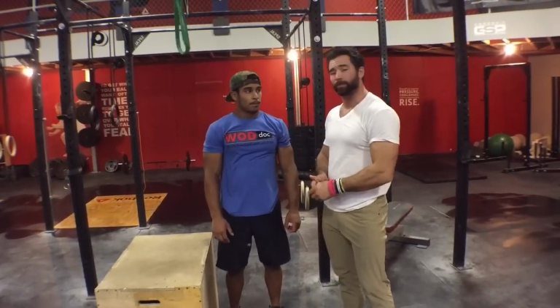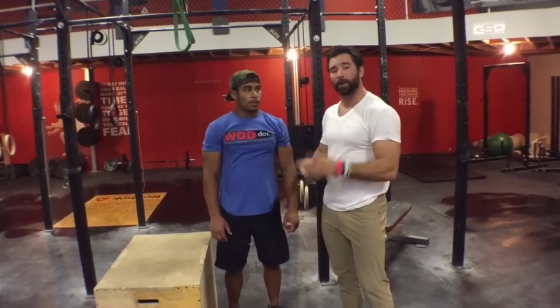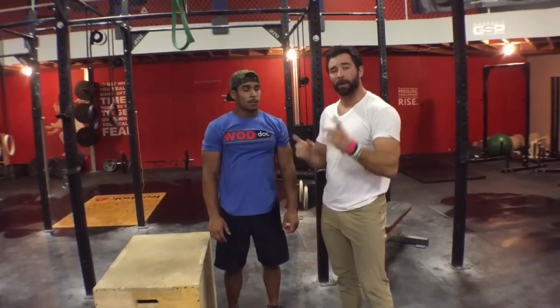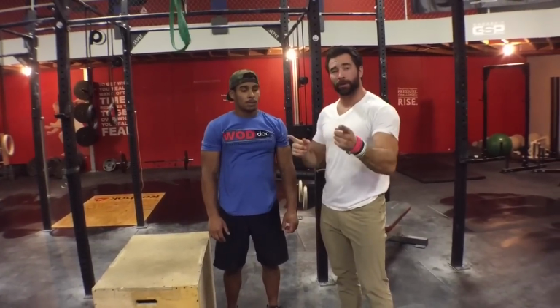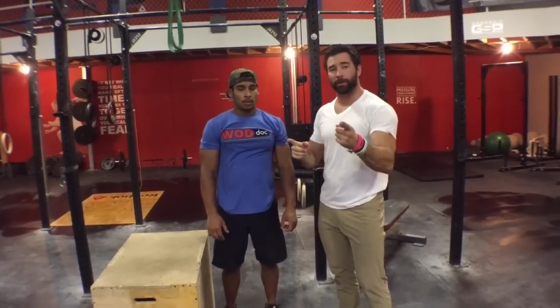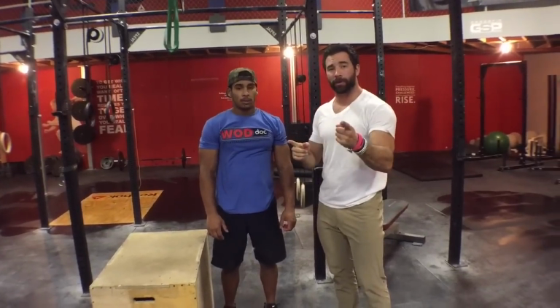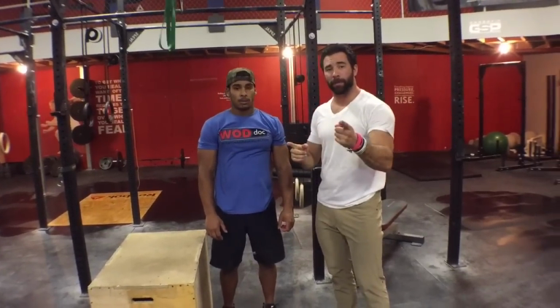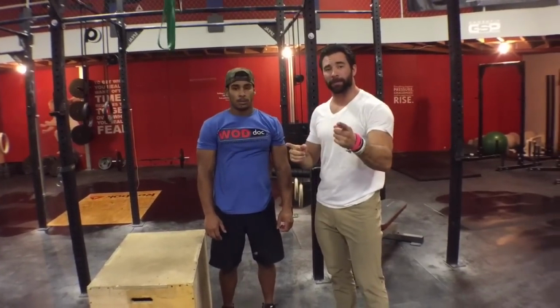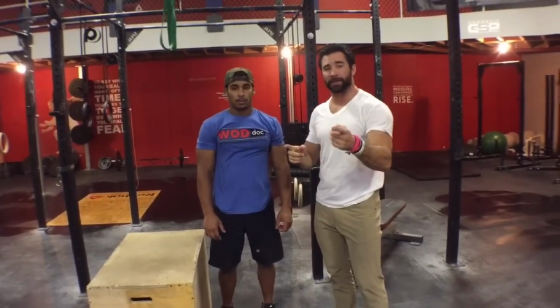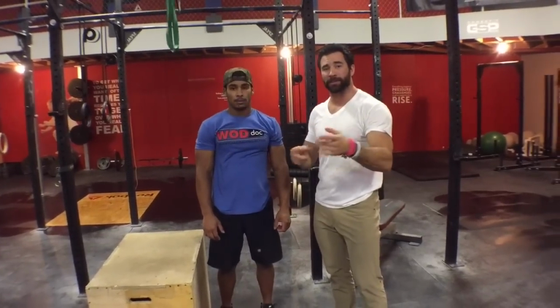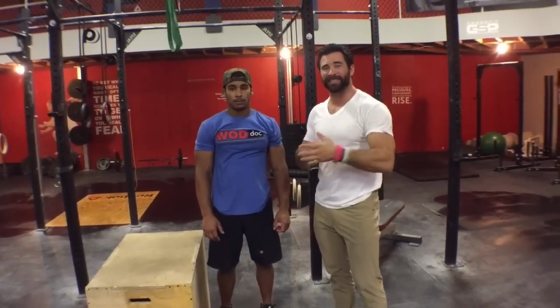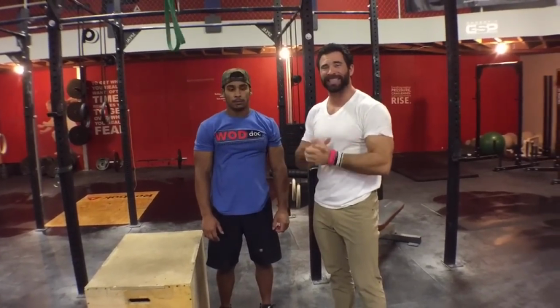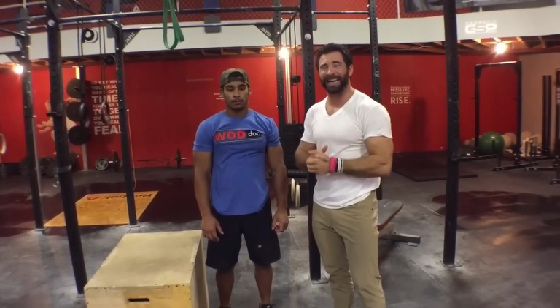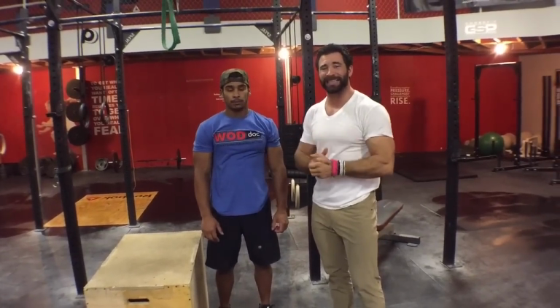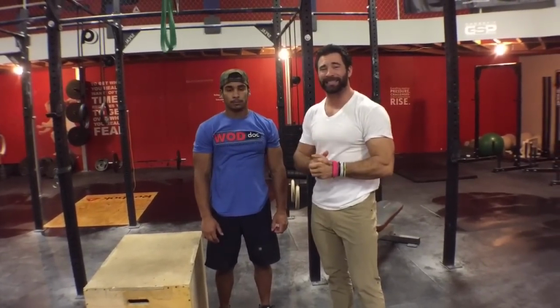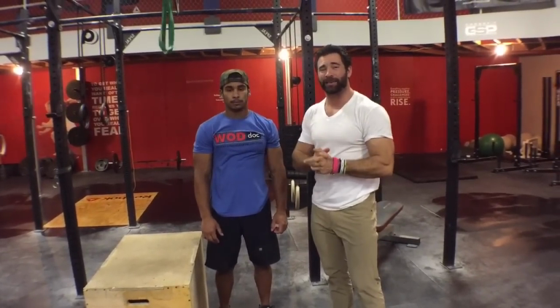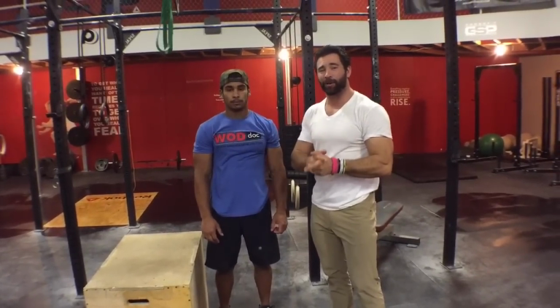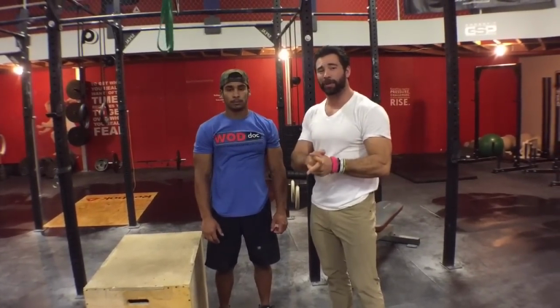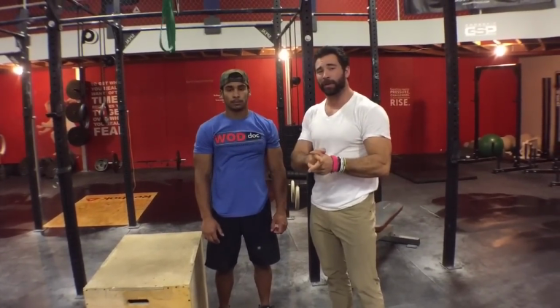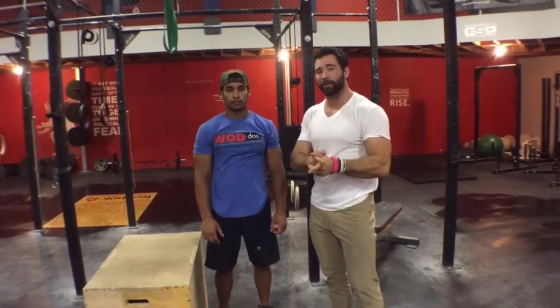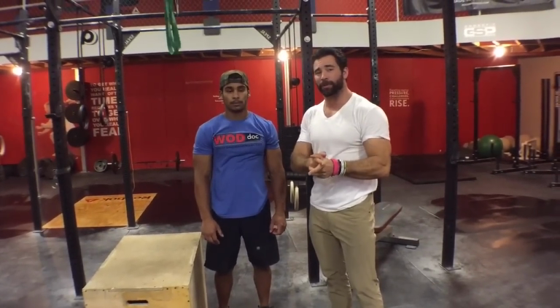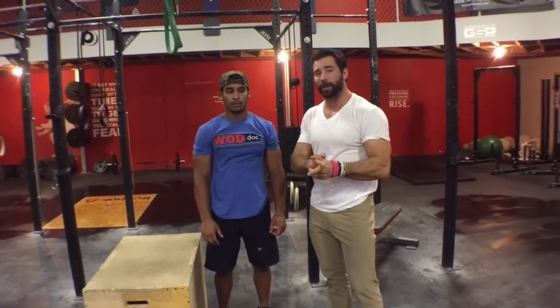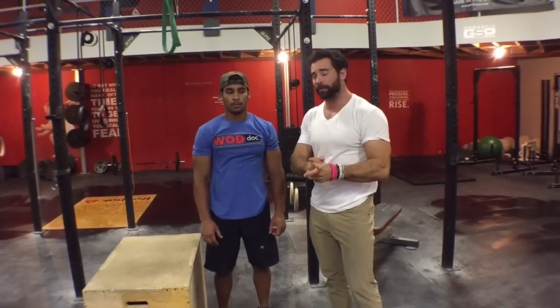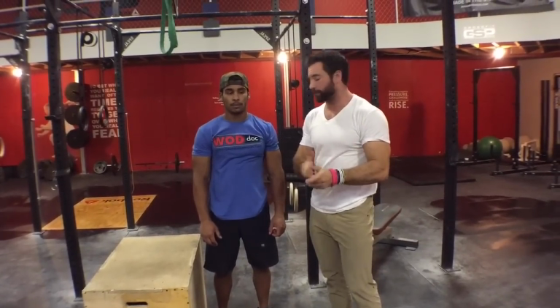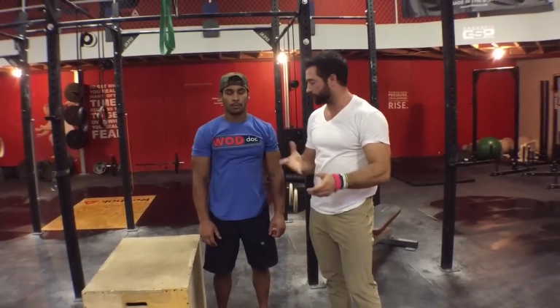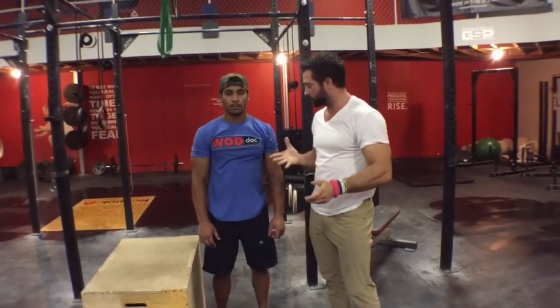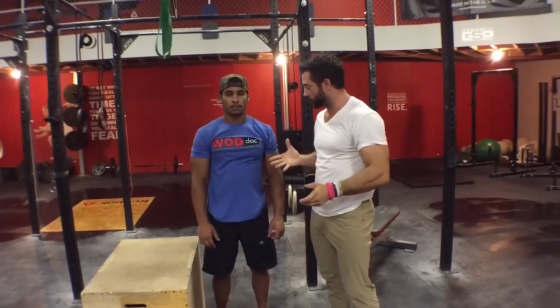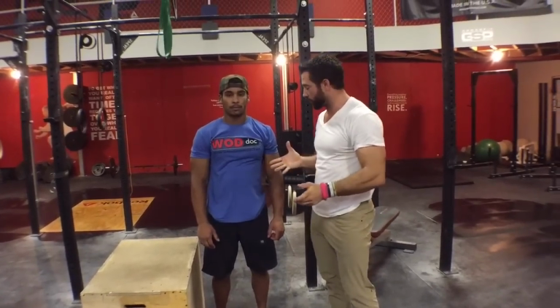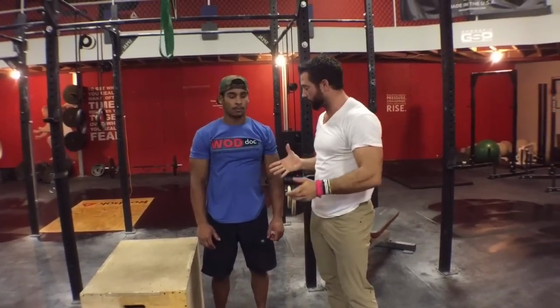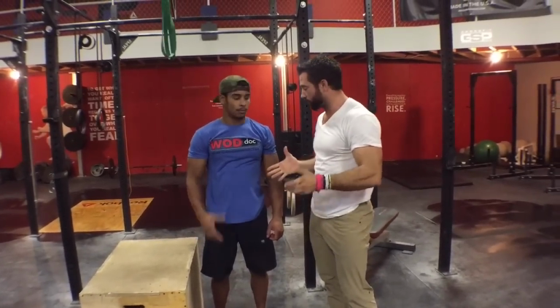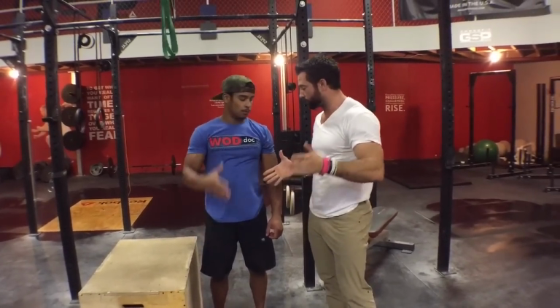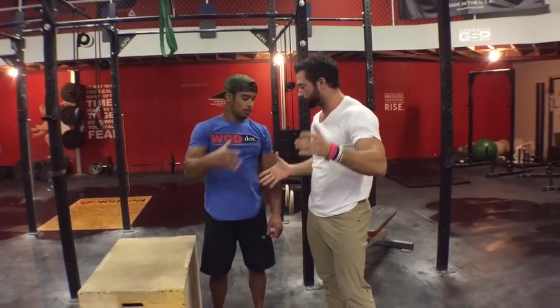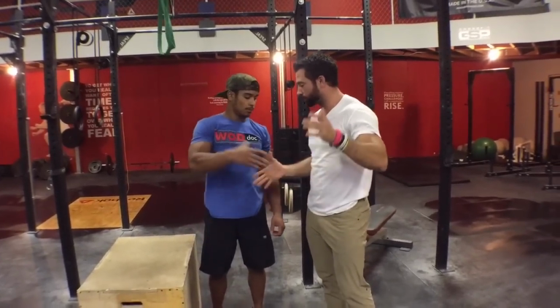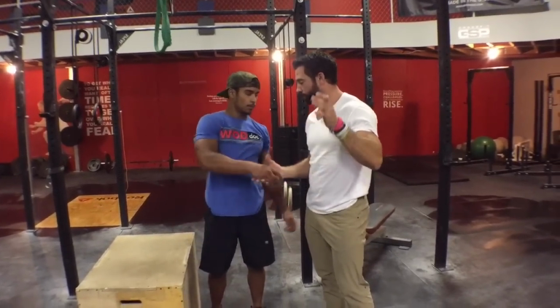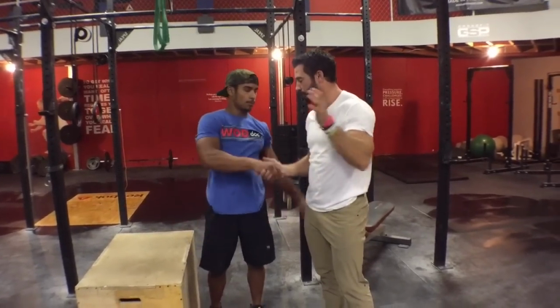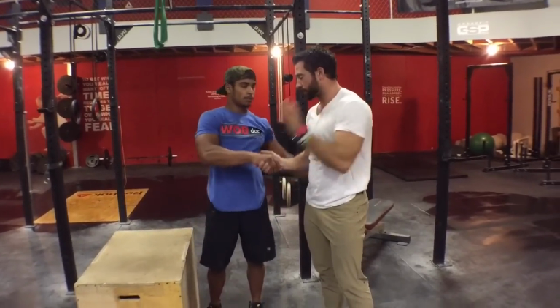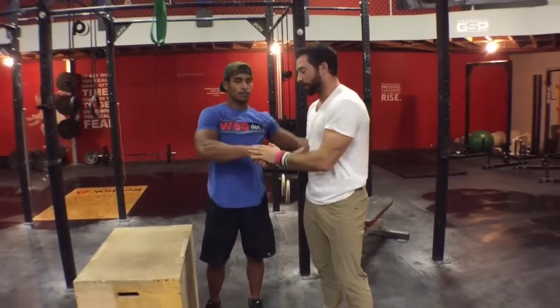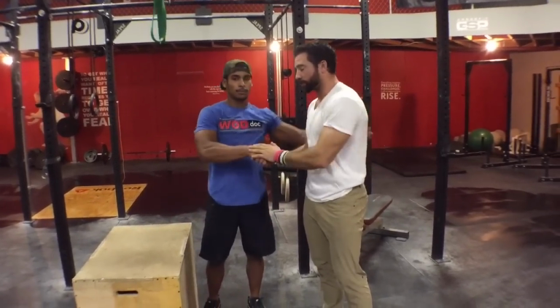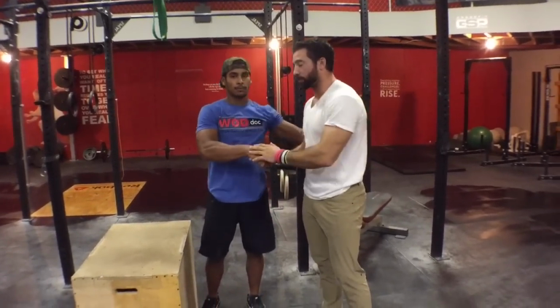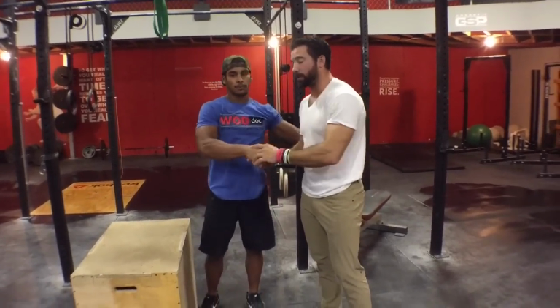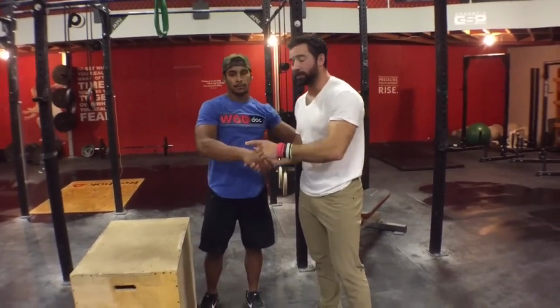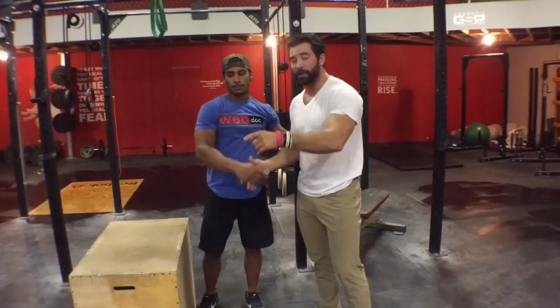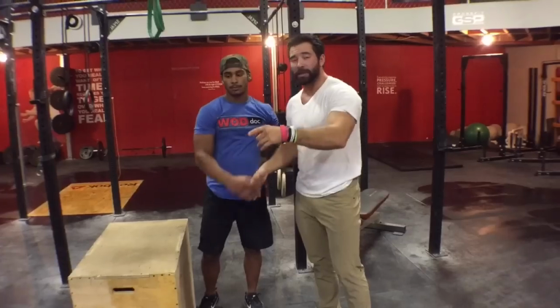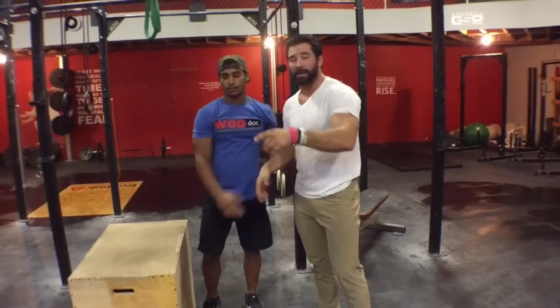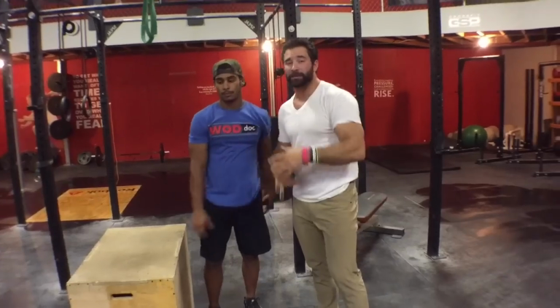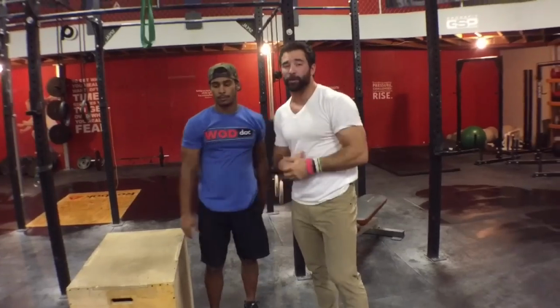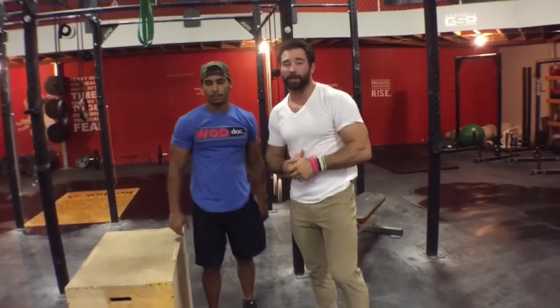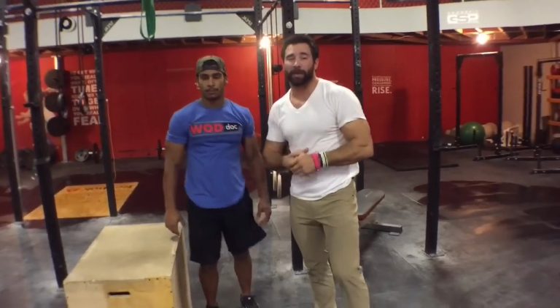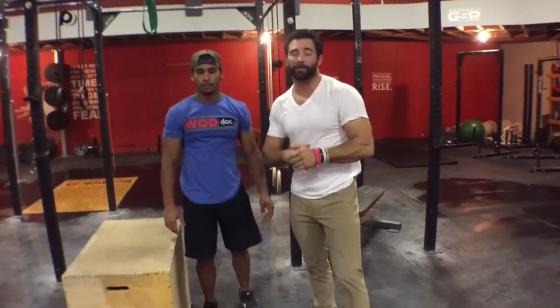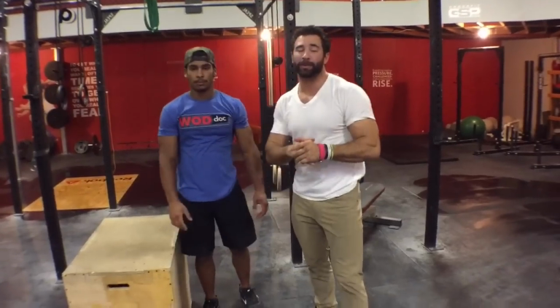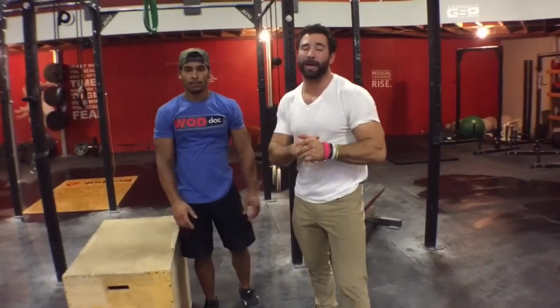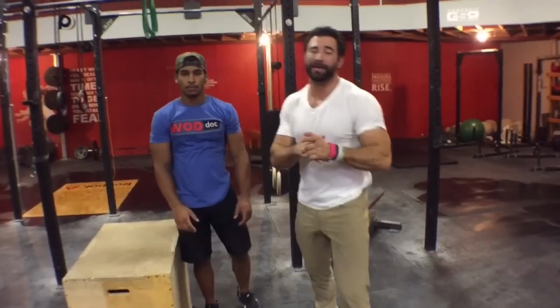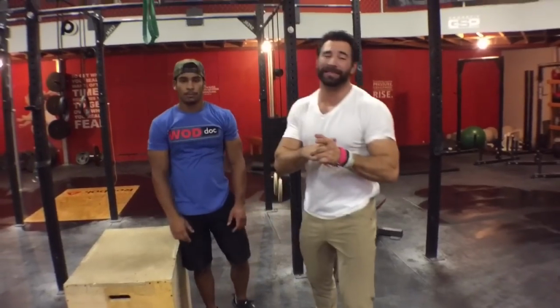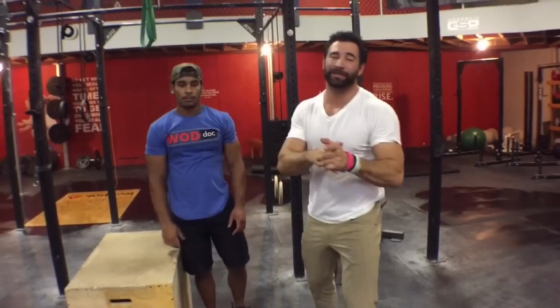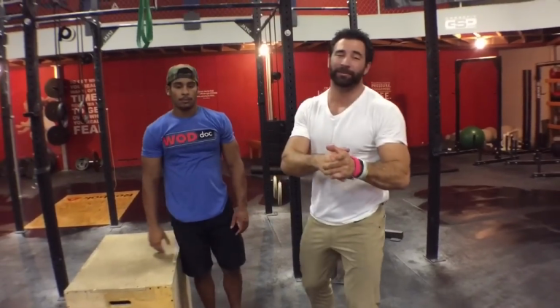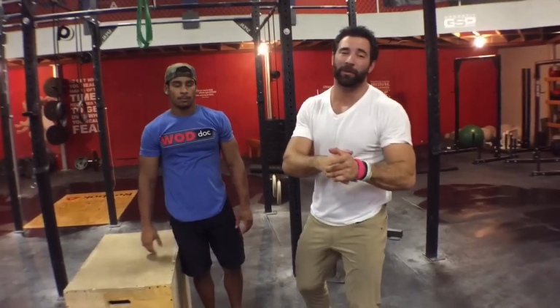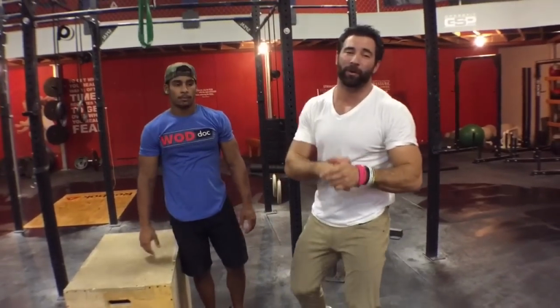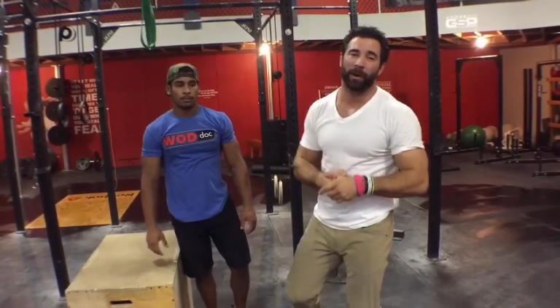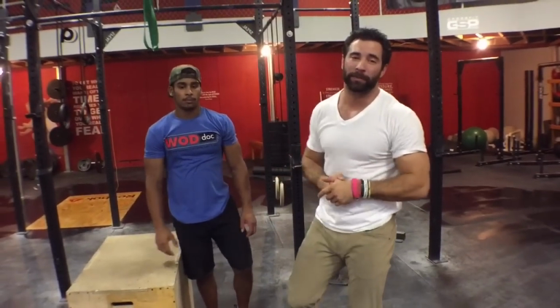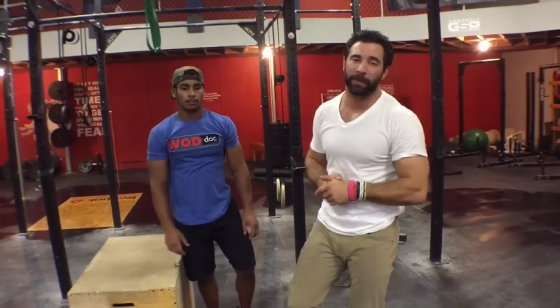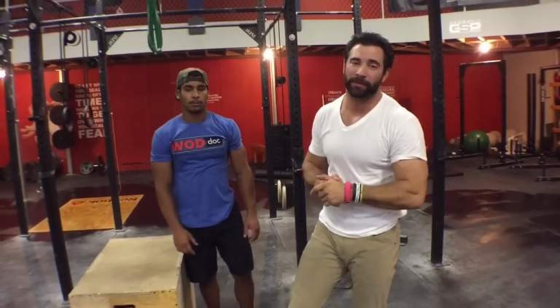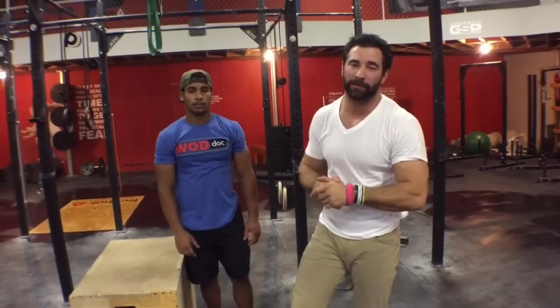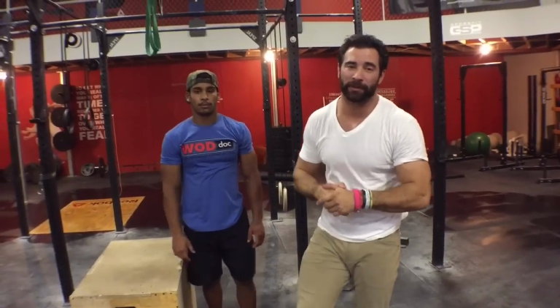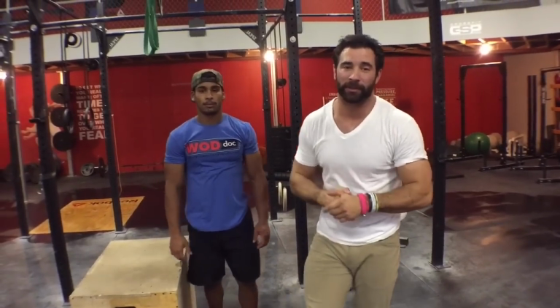30 repetitions, guys. Hope that helps you out. Jeffrey, thank you so much. Until tomorrow — optimizing function.